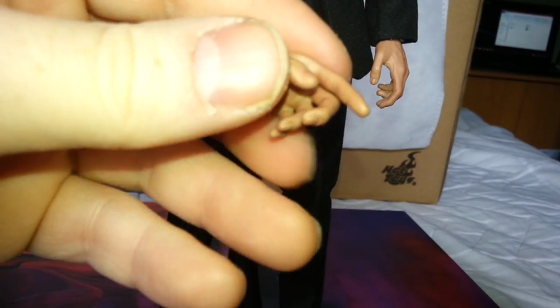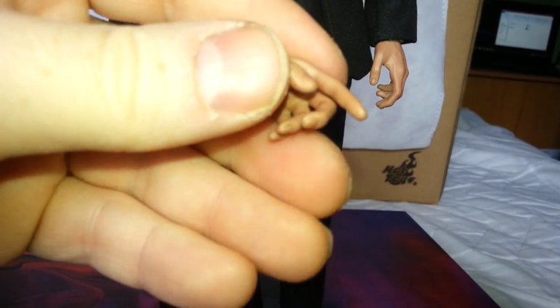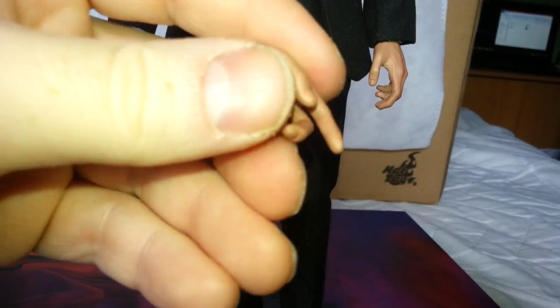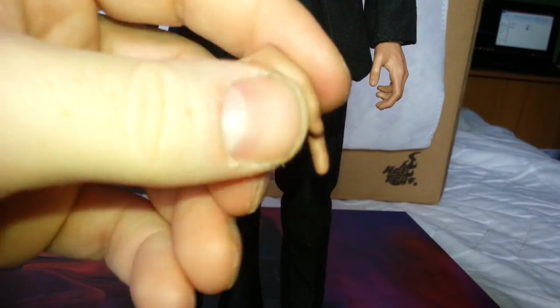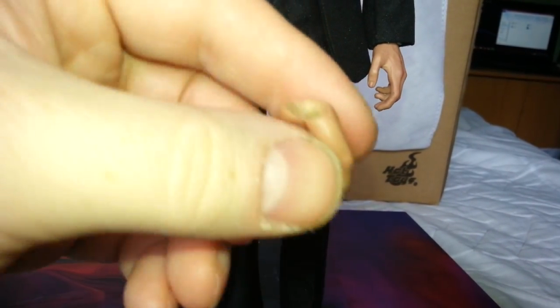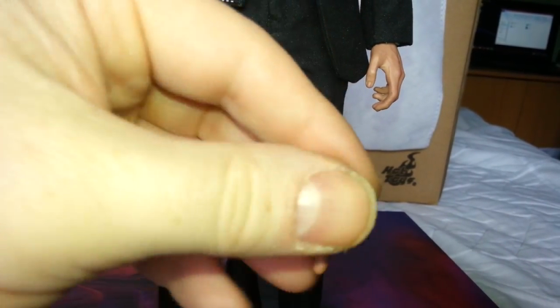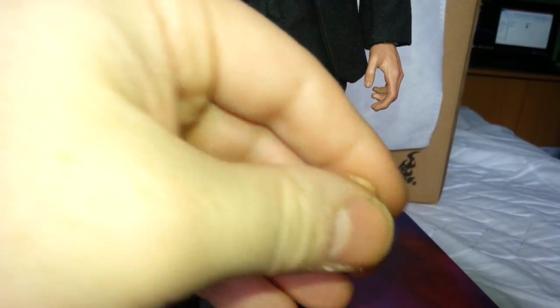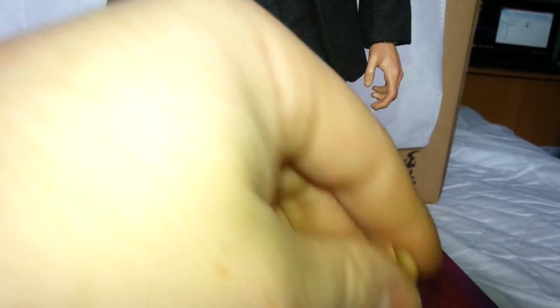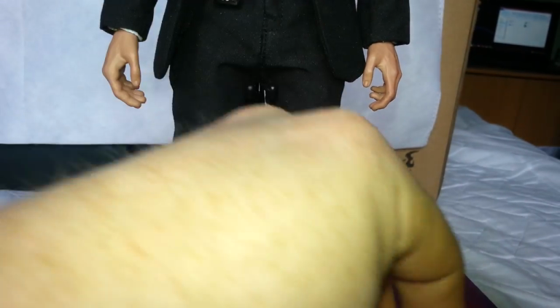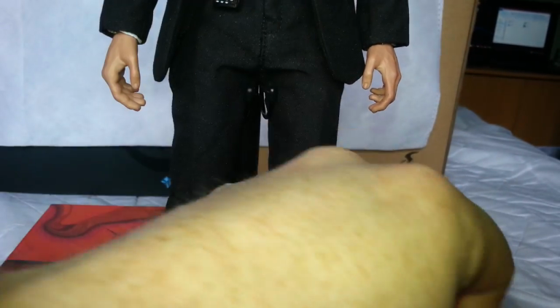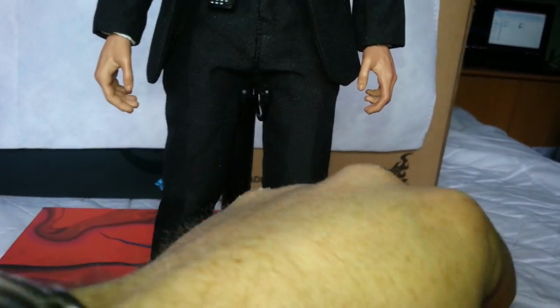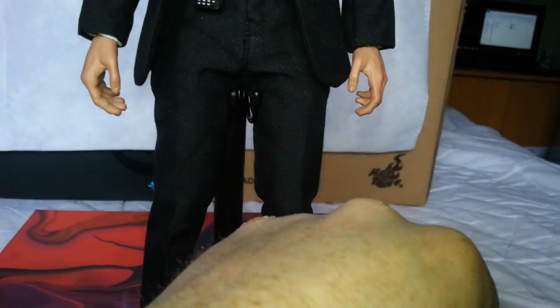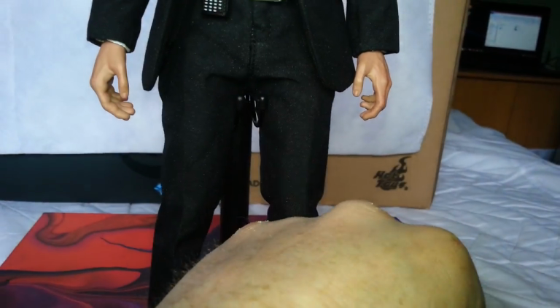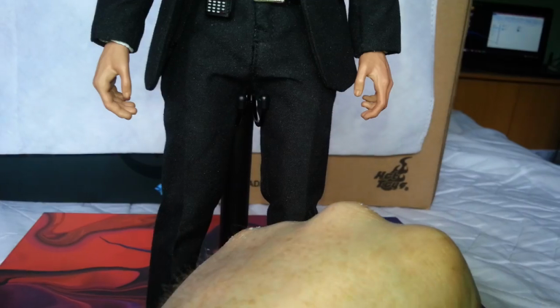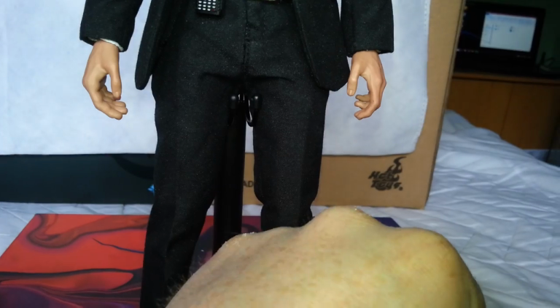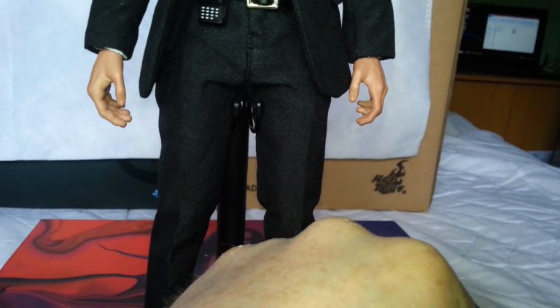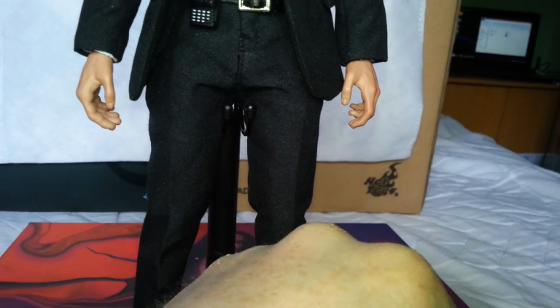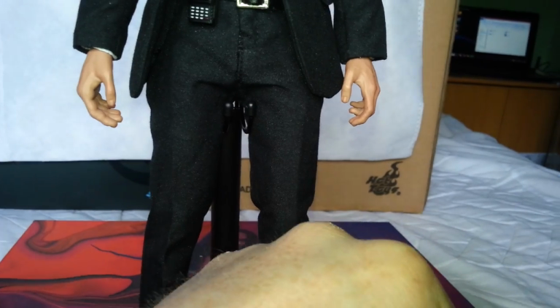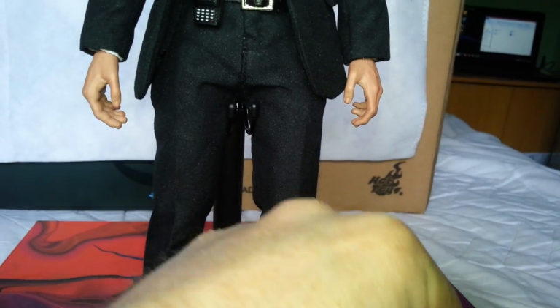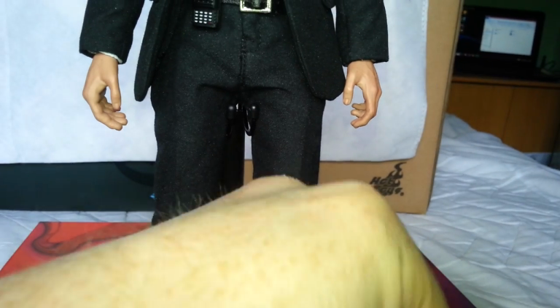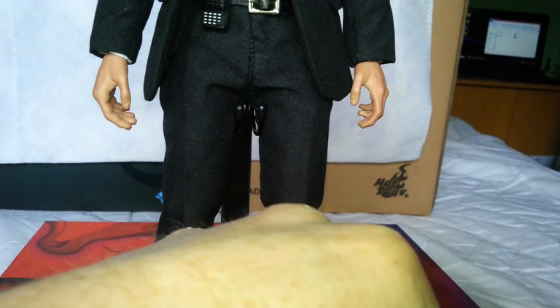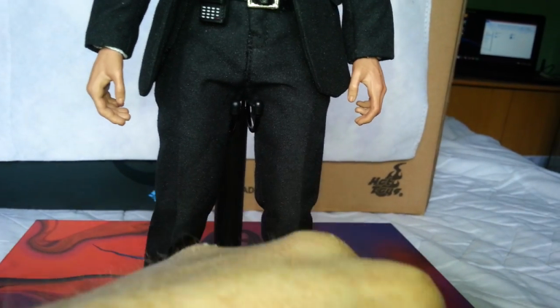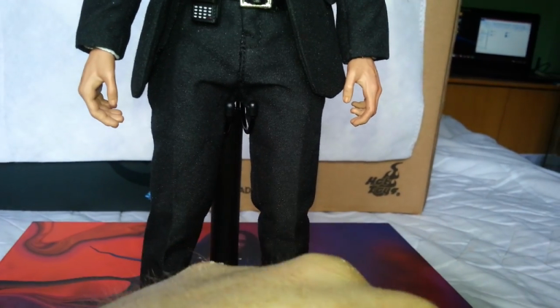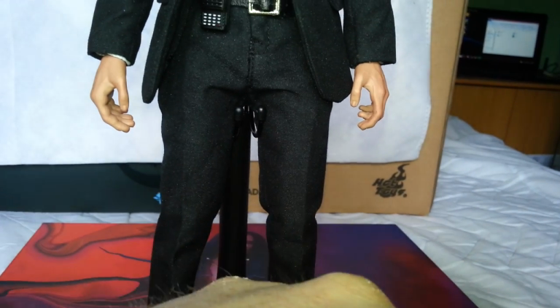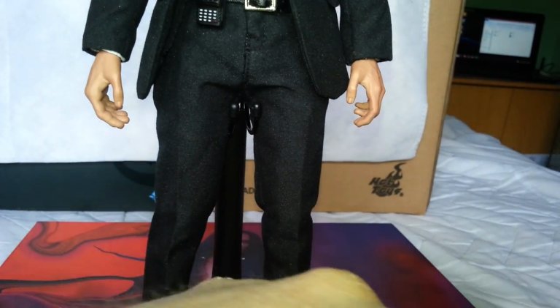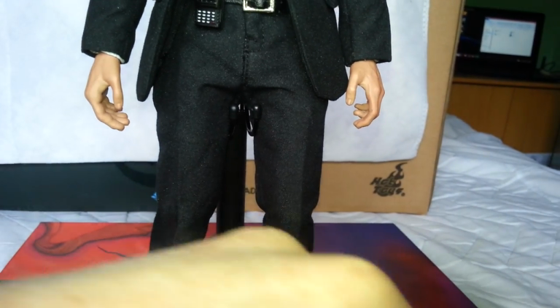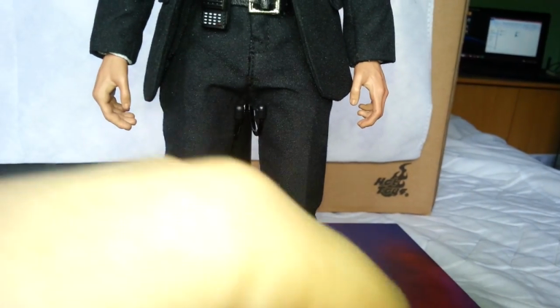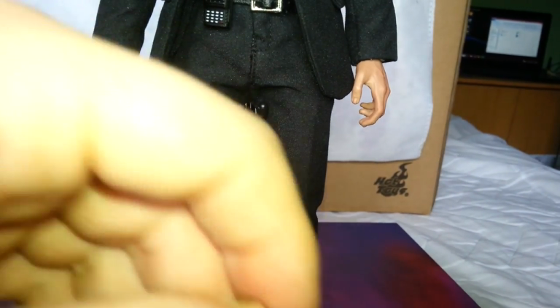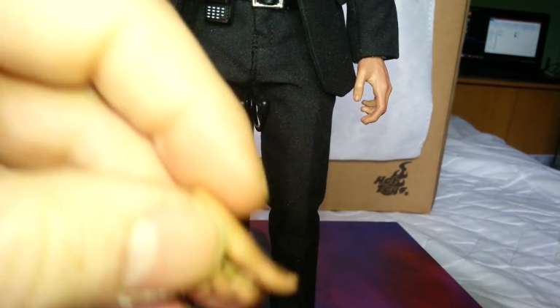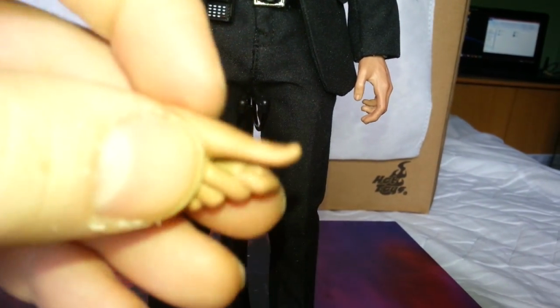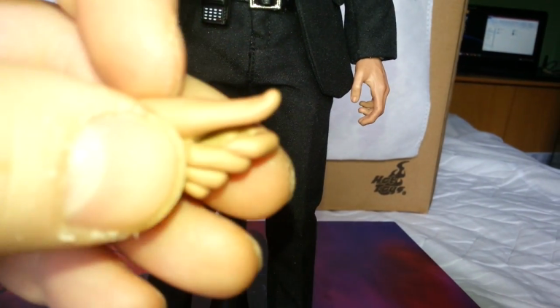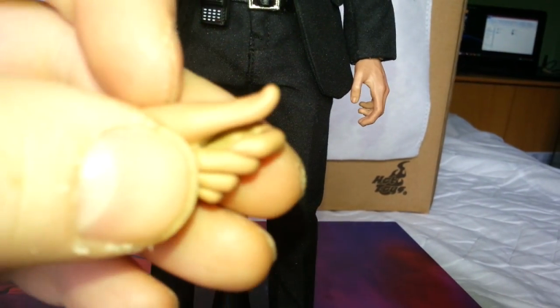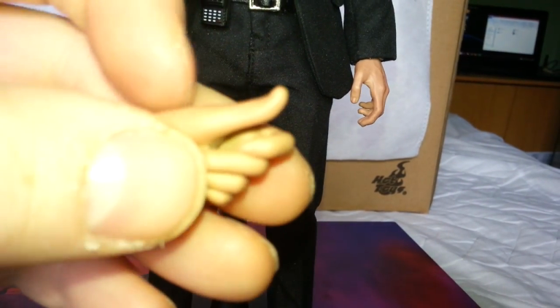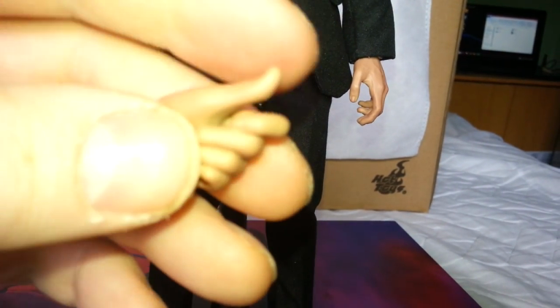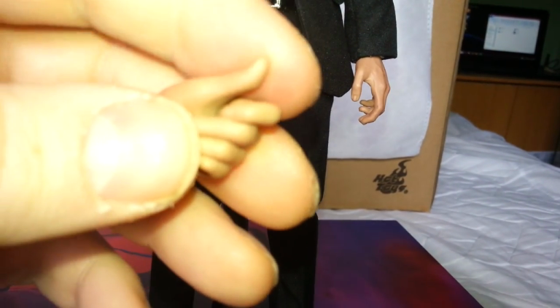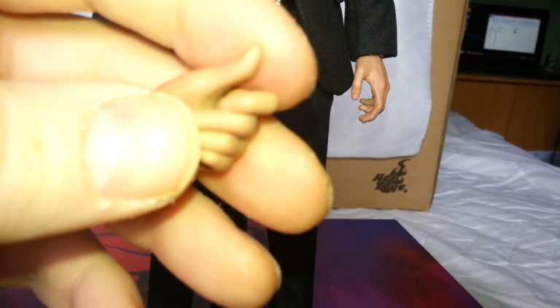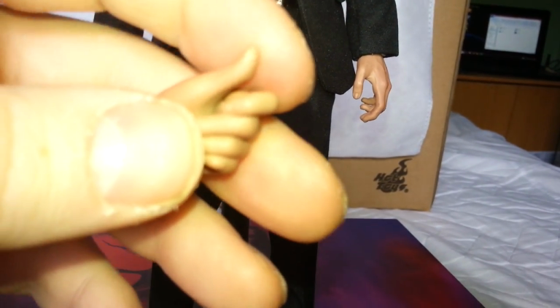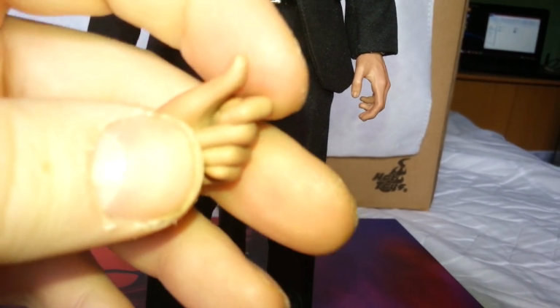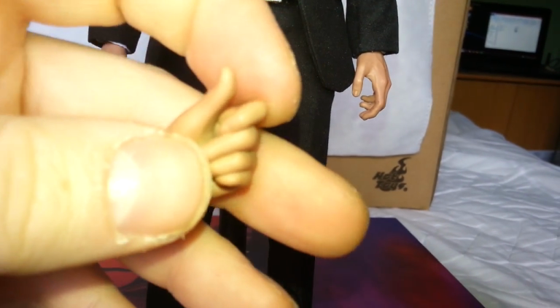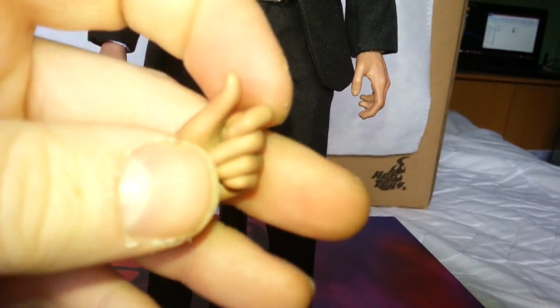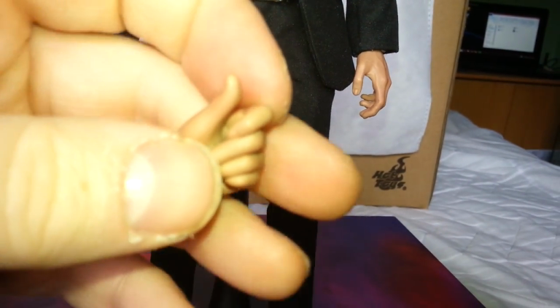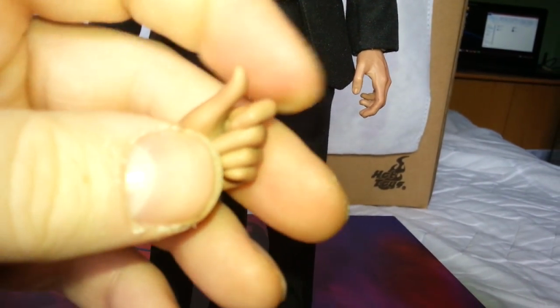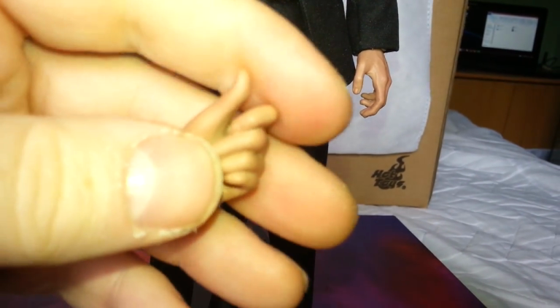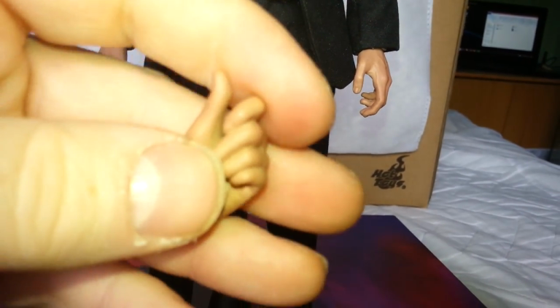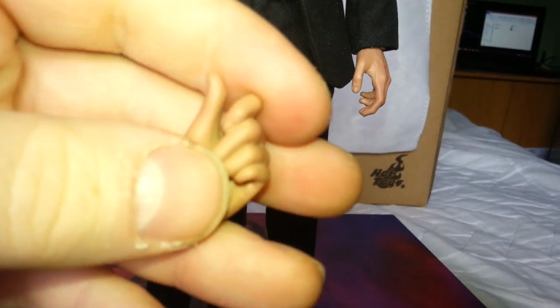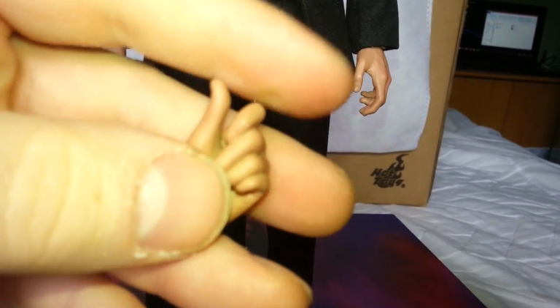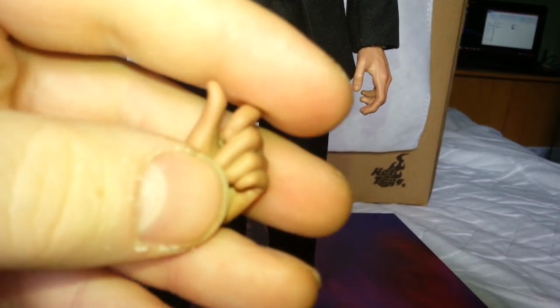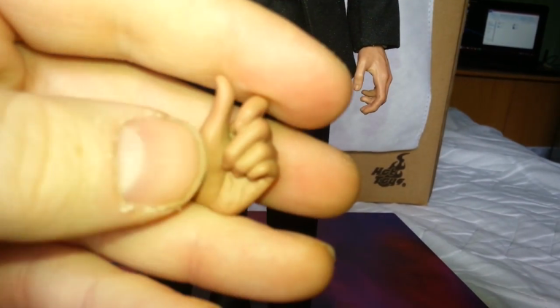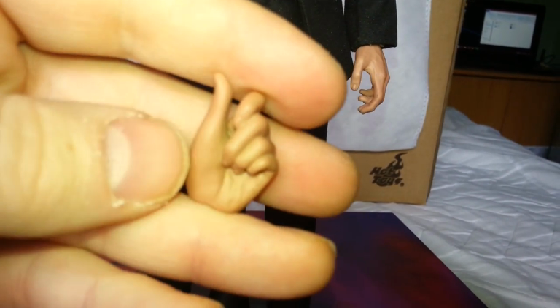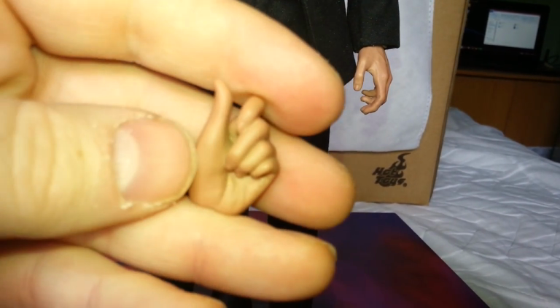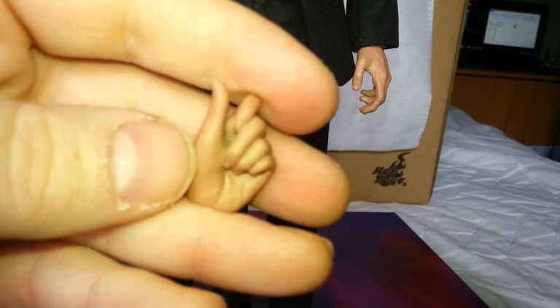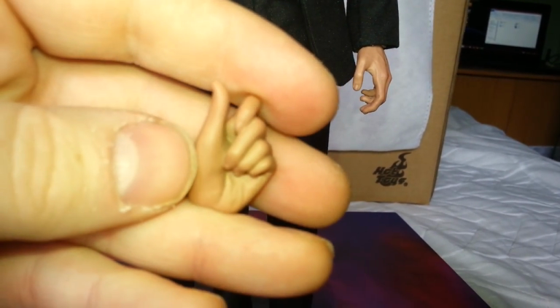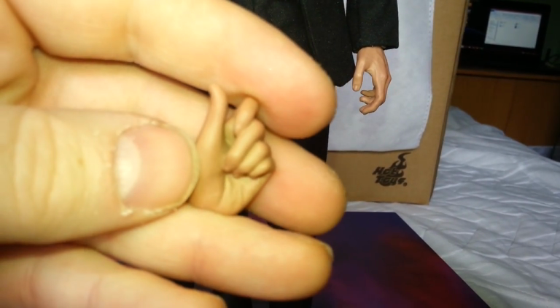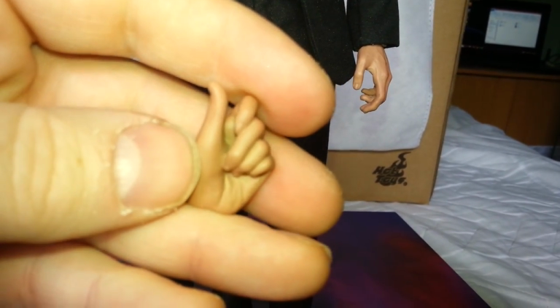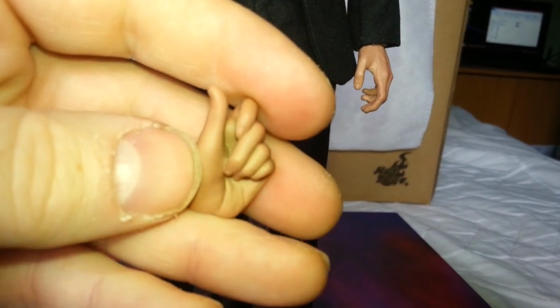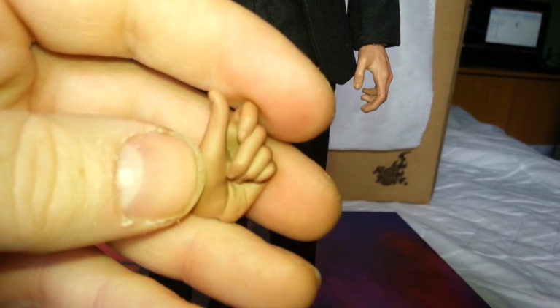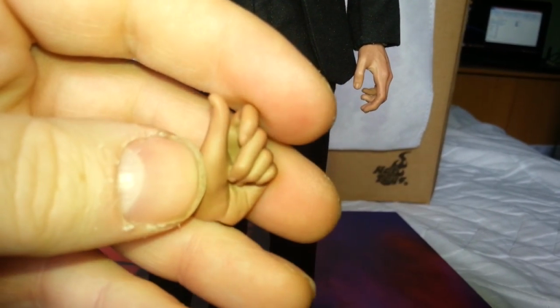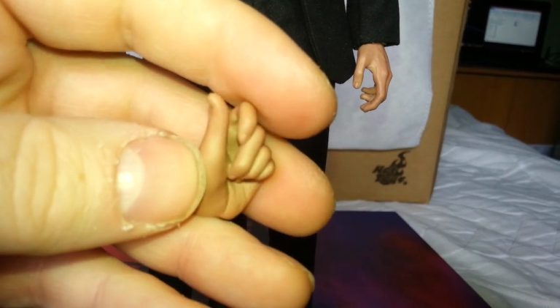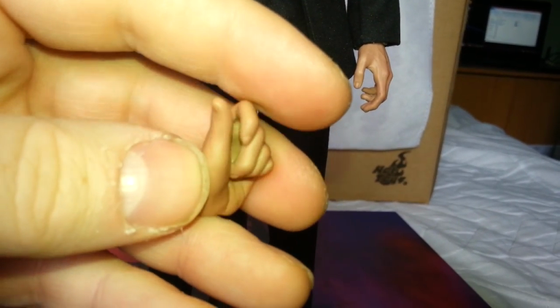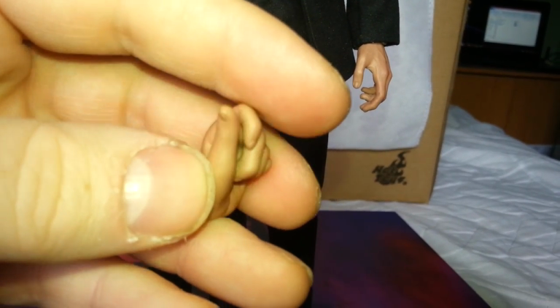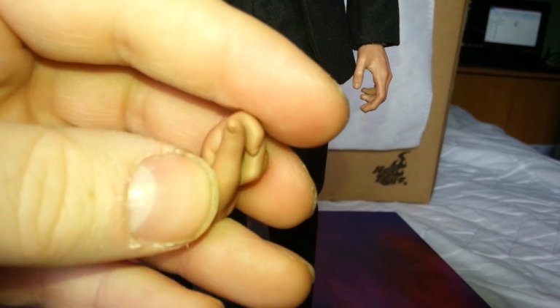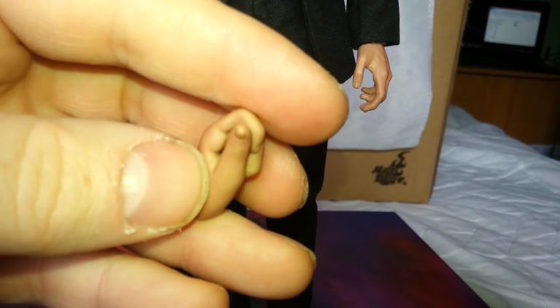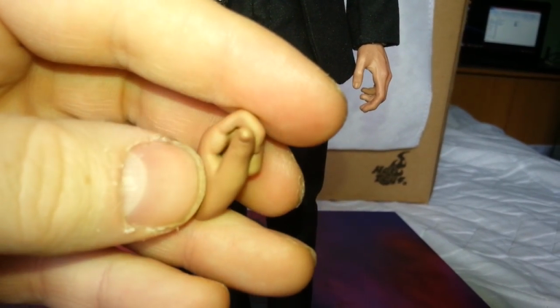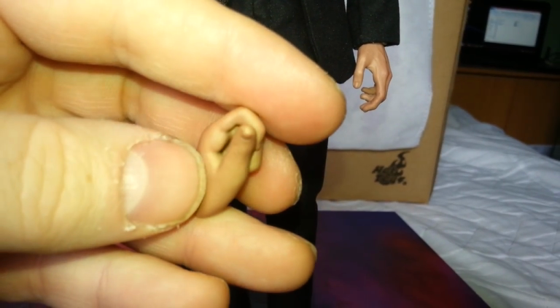Nothing you haven't already seen before. And he's also got this hand which is used for holding several of his accessories.